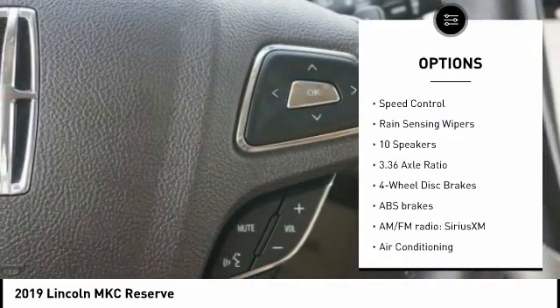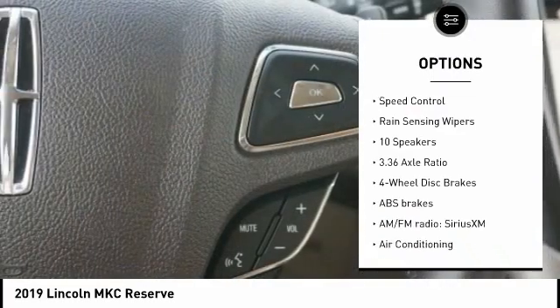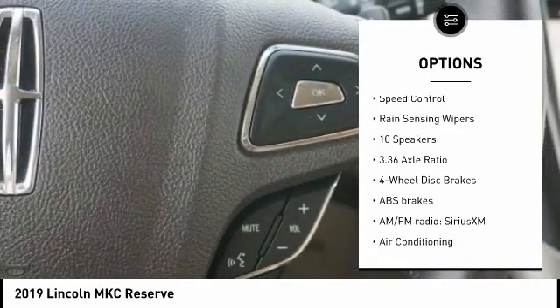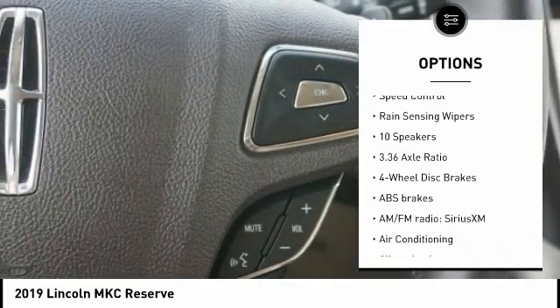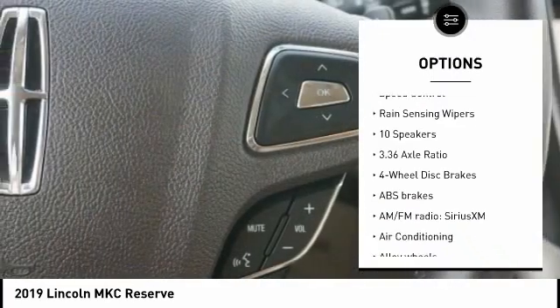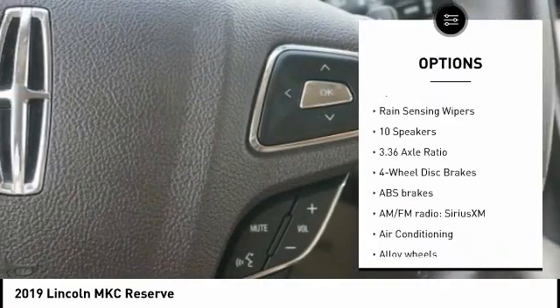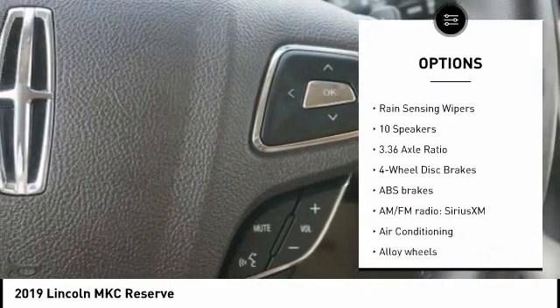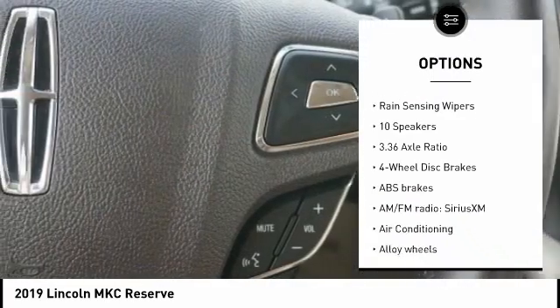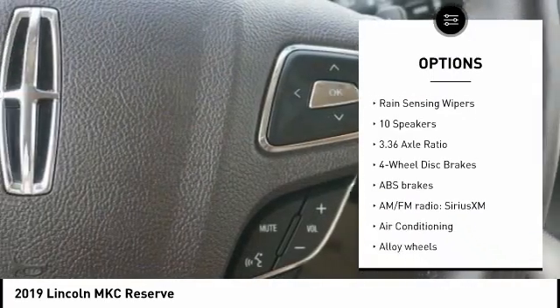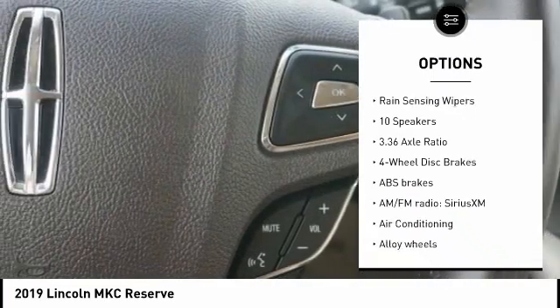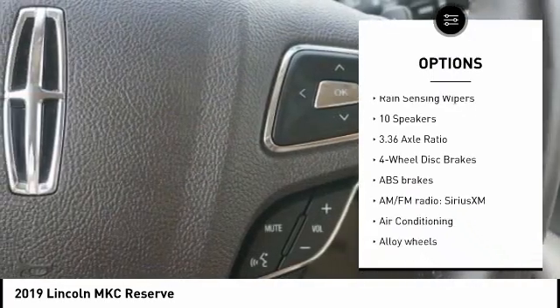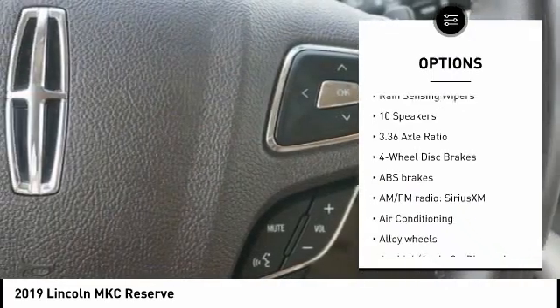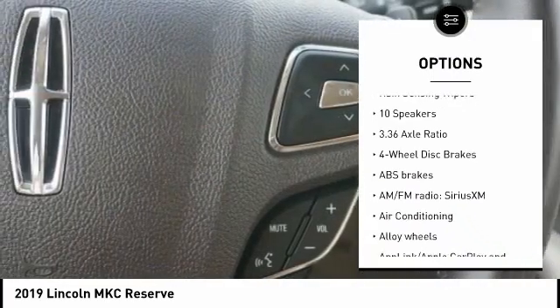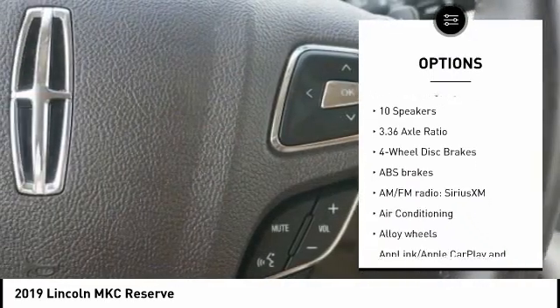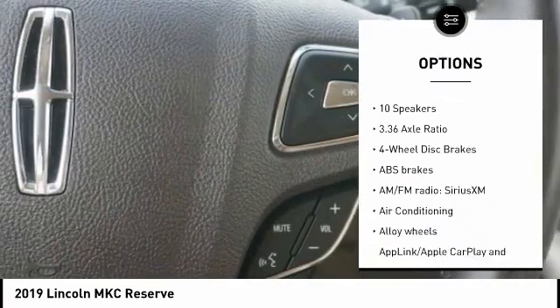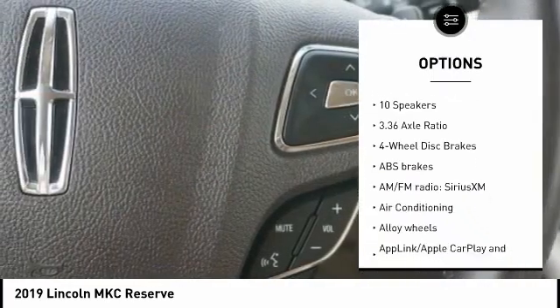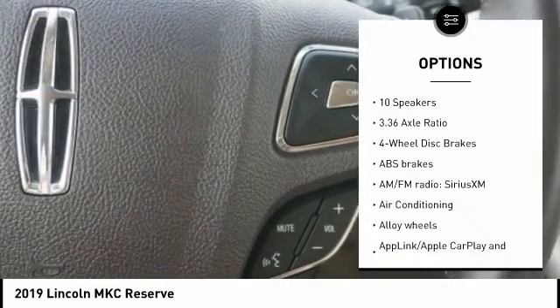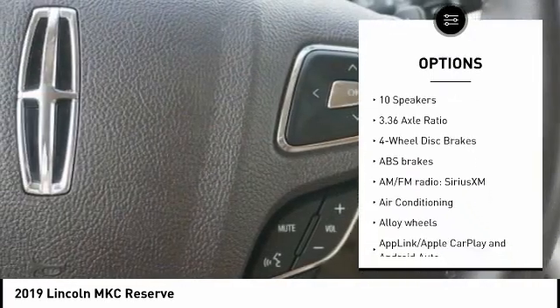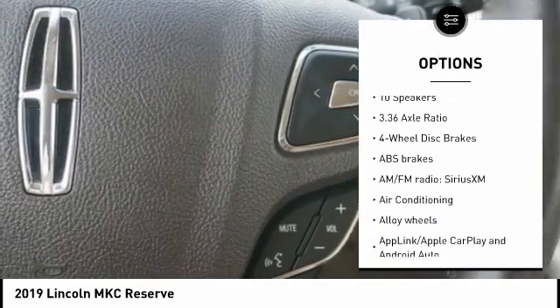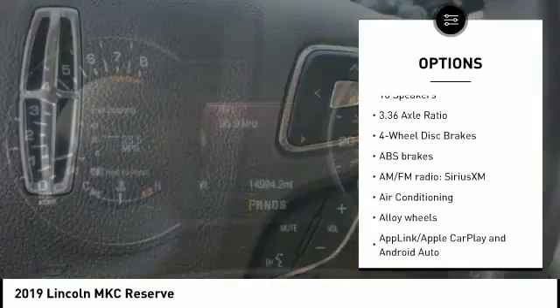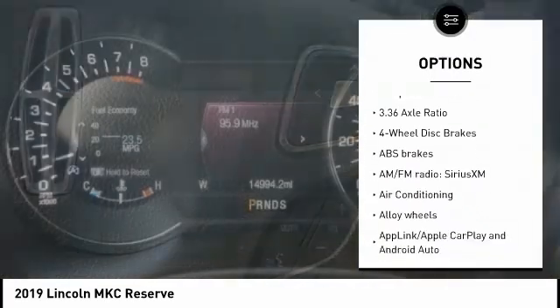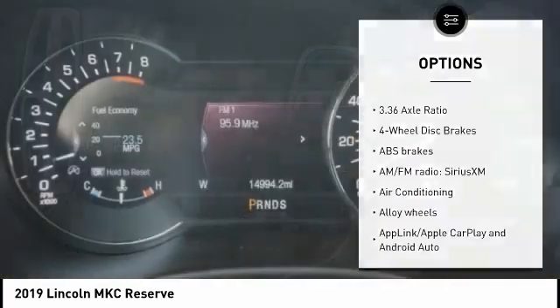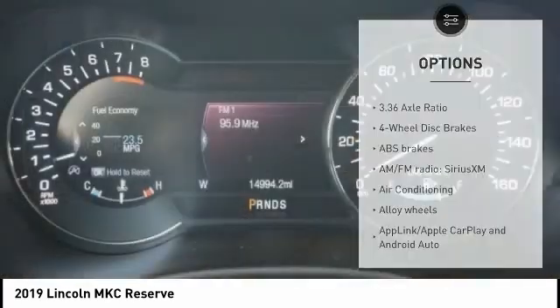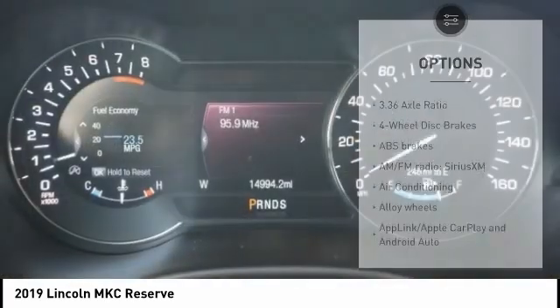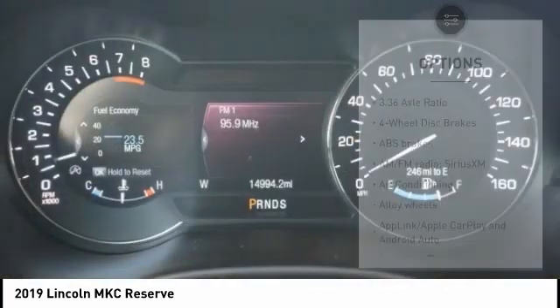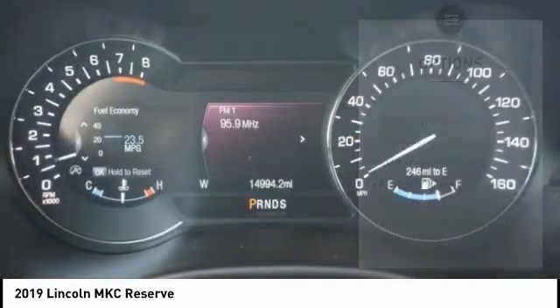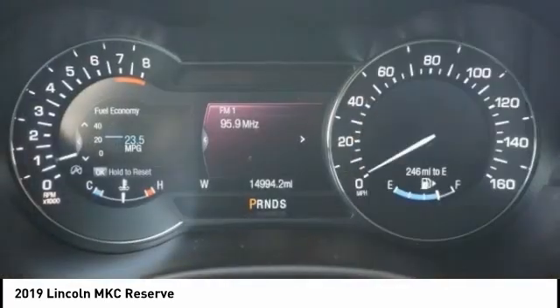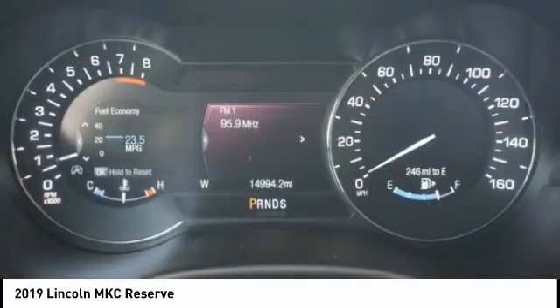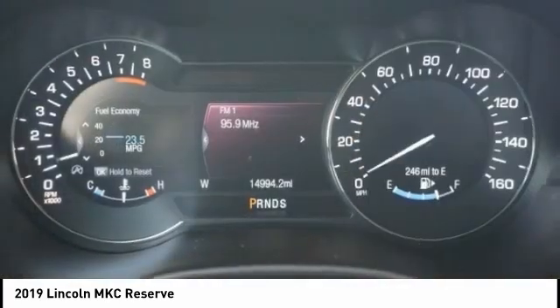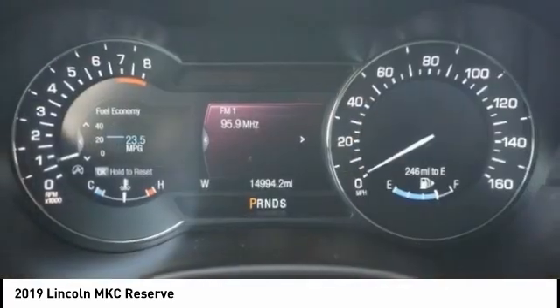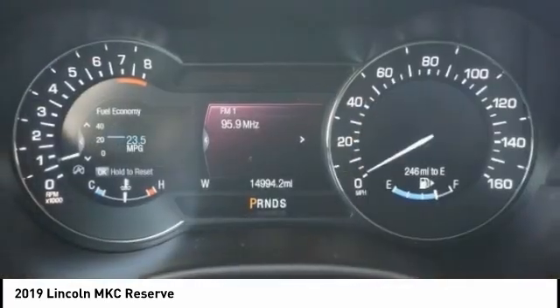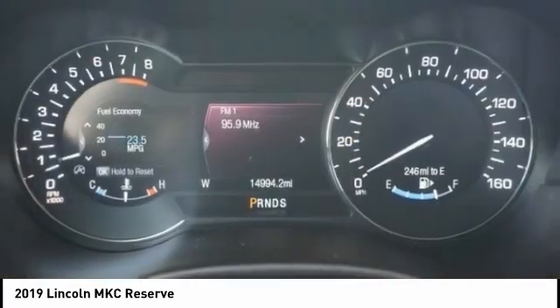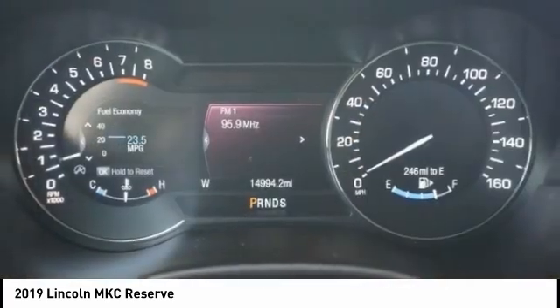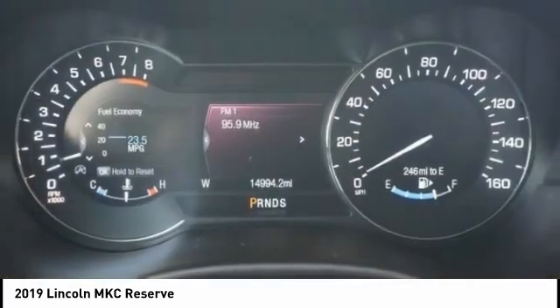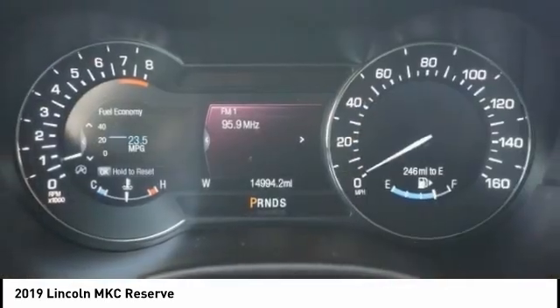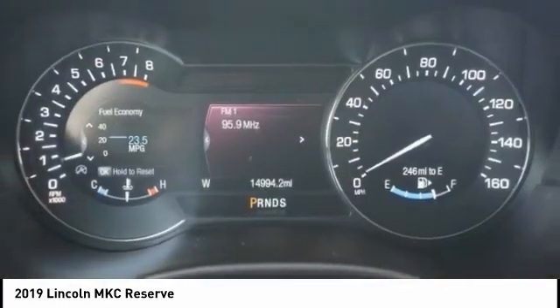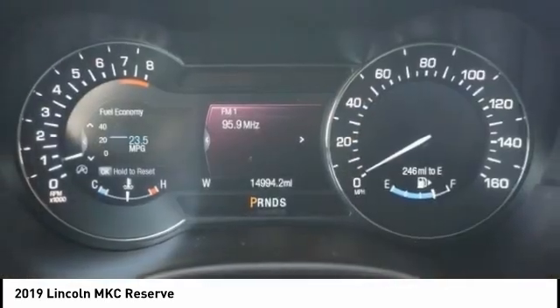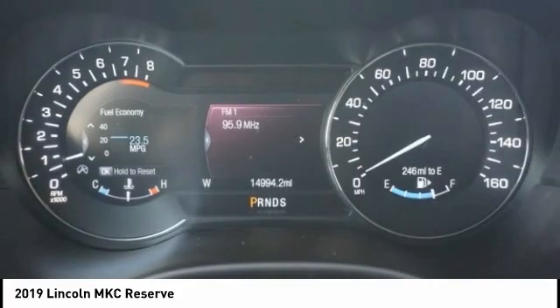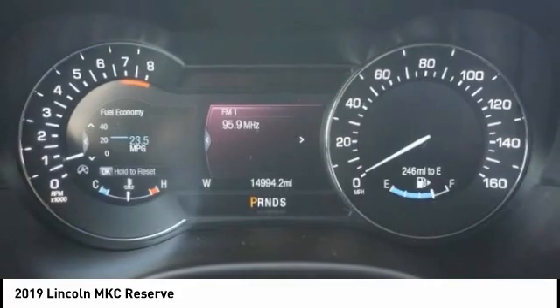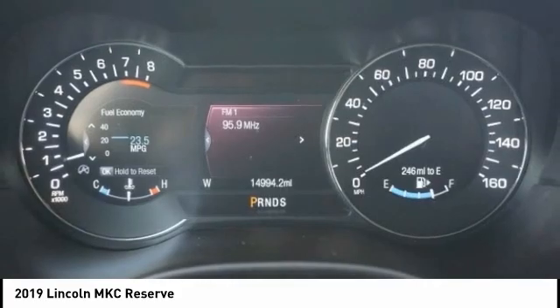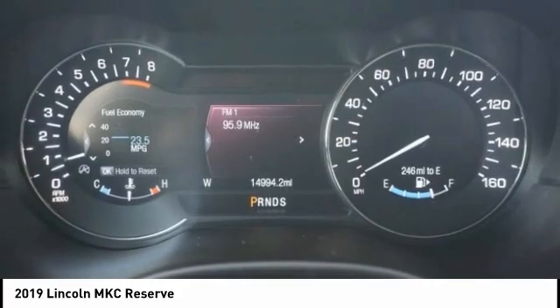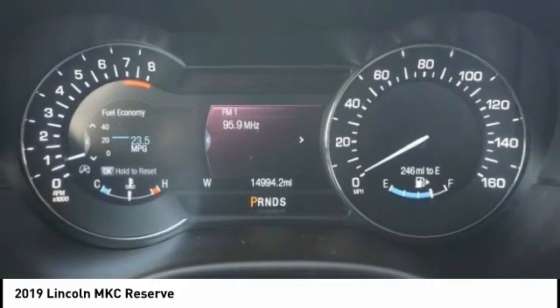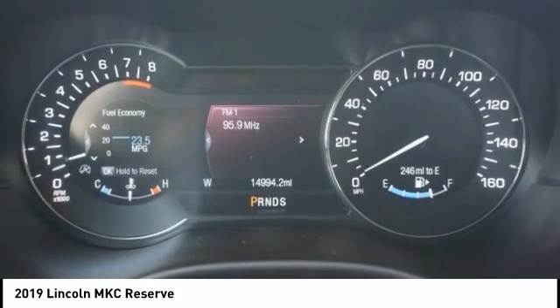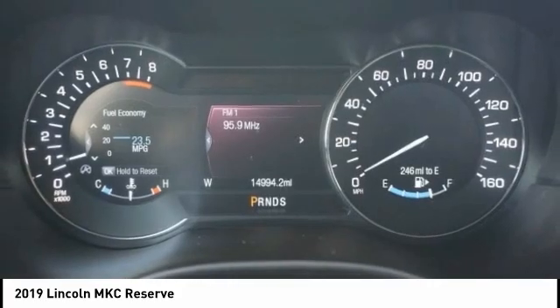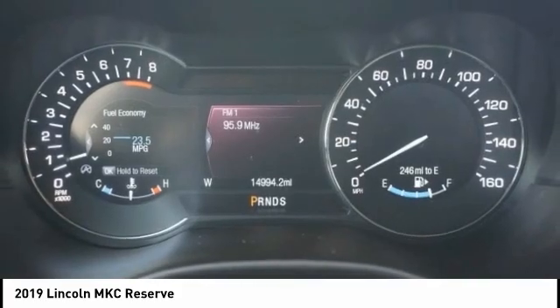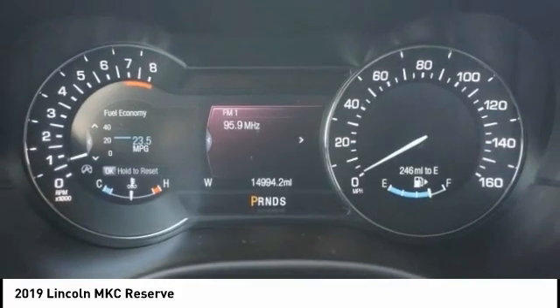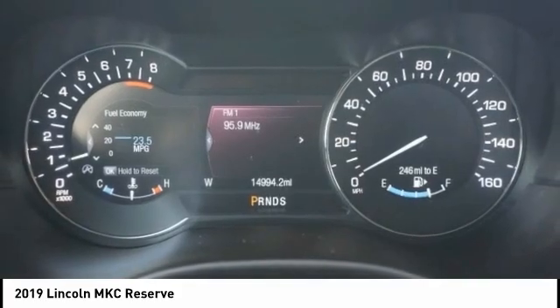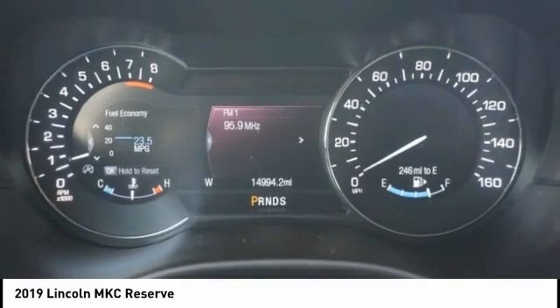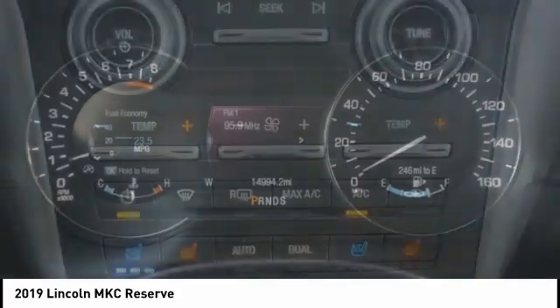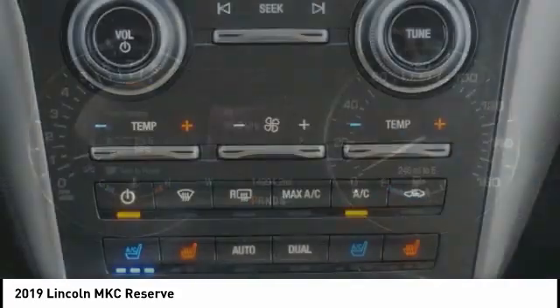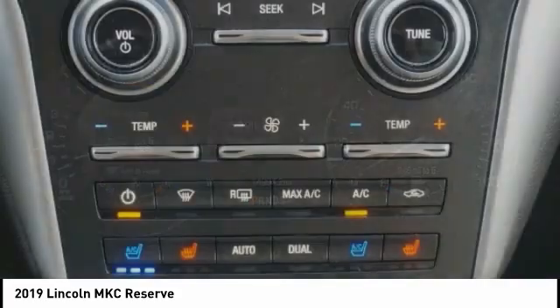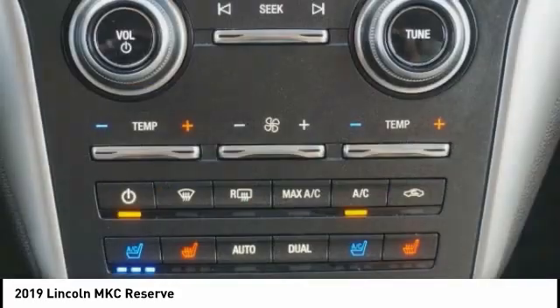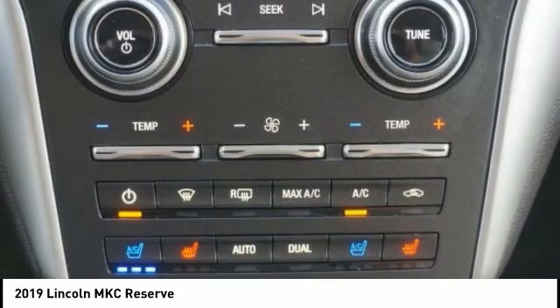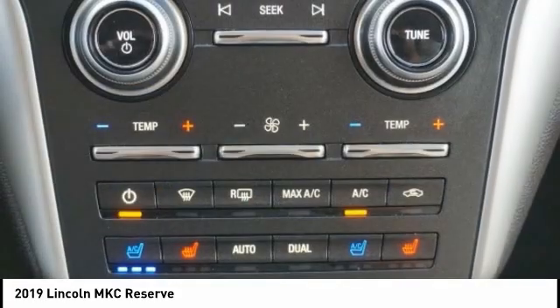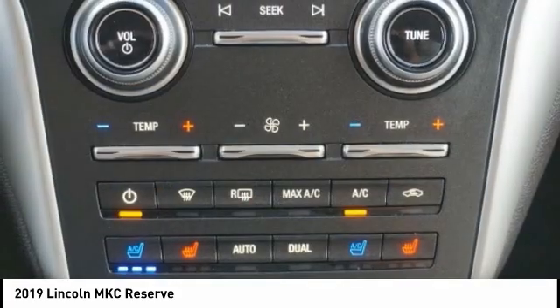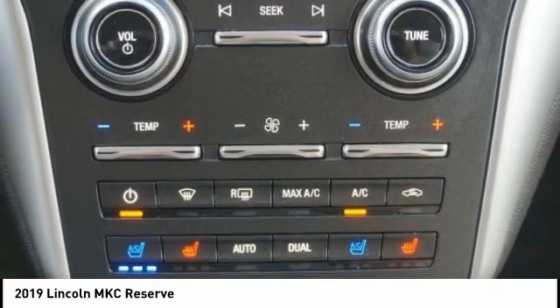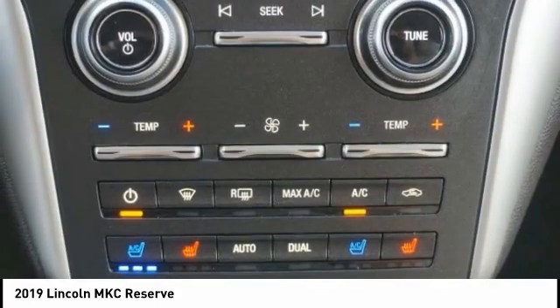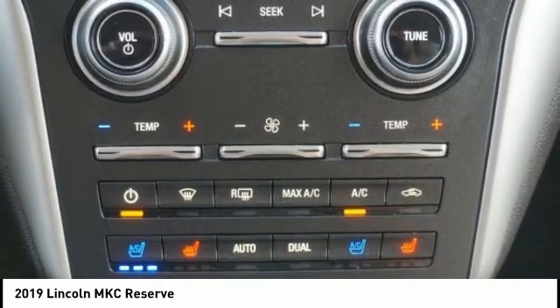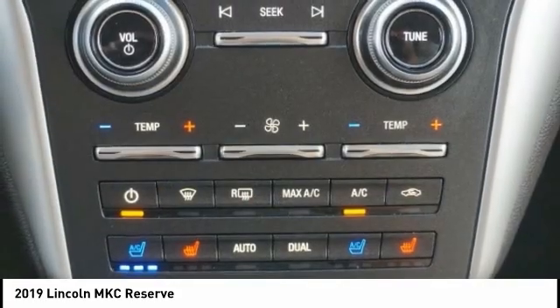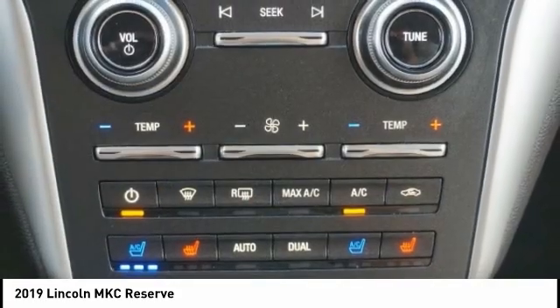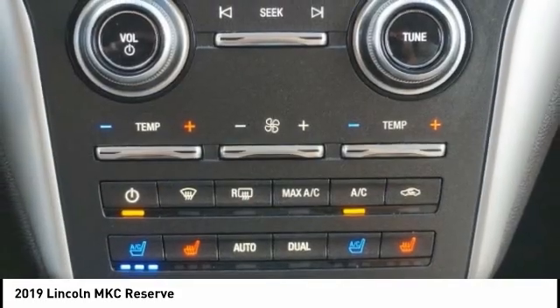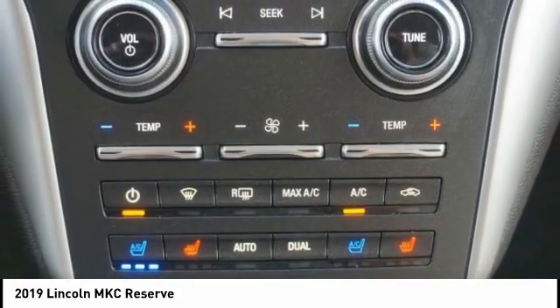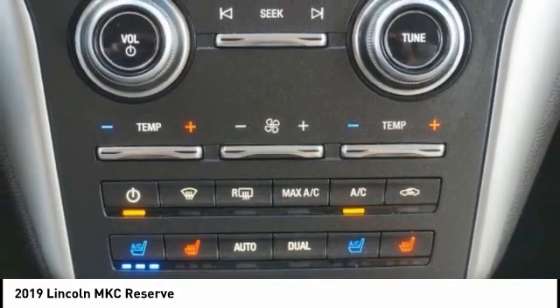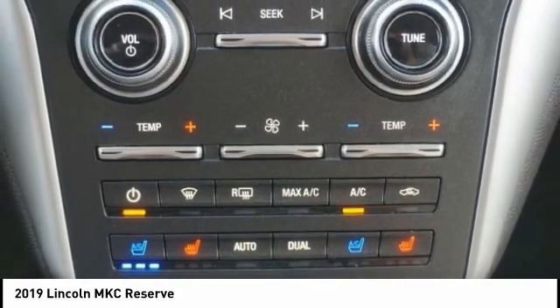Additional features include remote keyless entry, fog lights, four-wheel disc brakes, speed control, and rain sensing wipers.